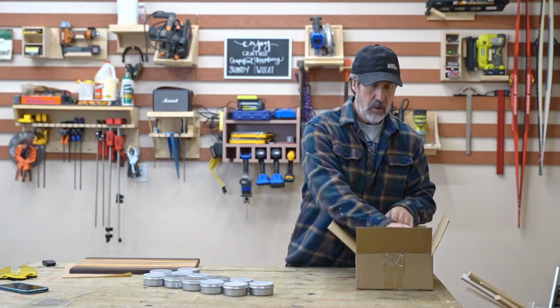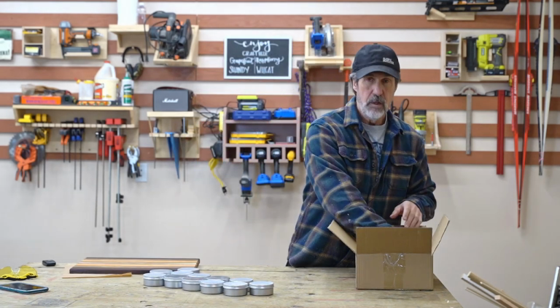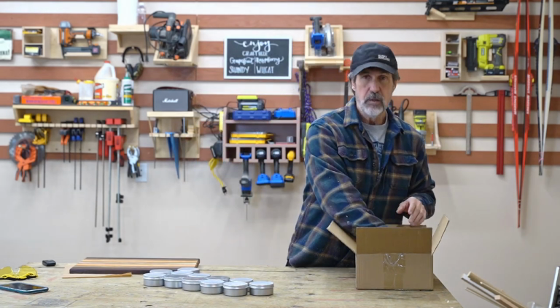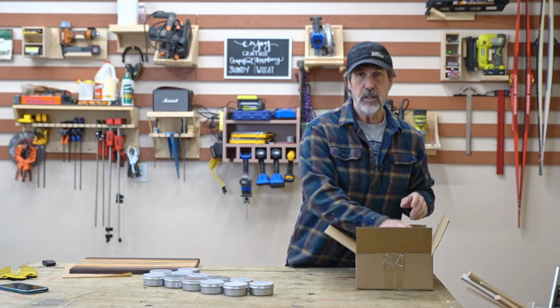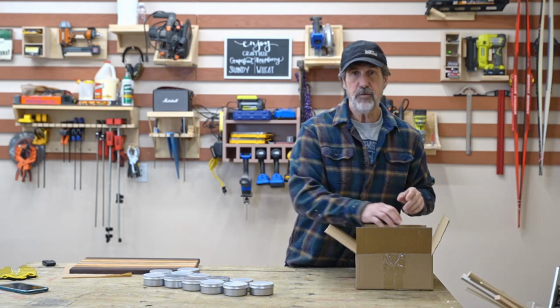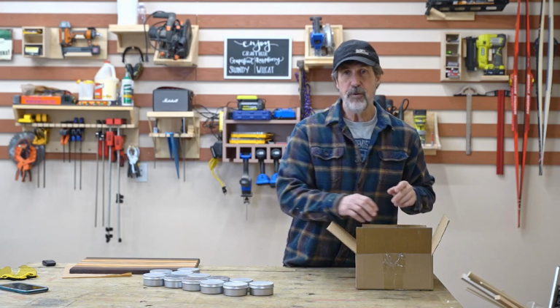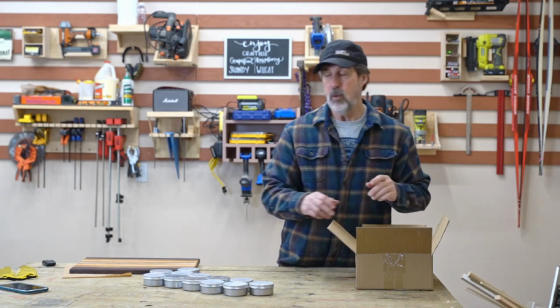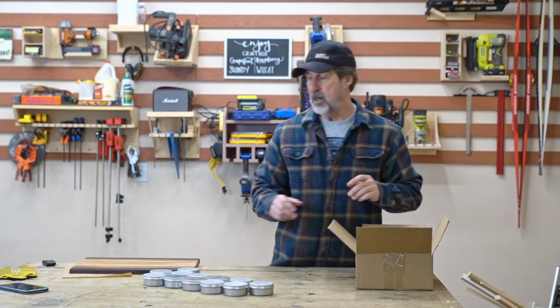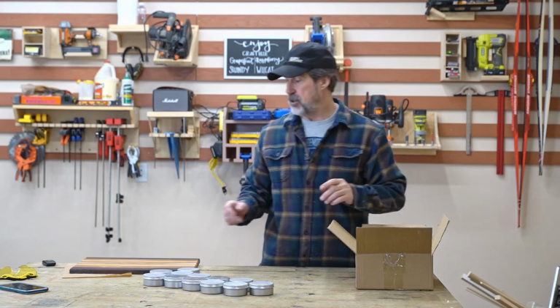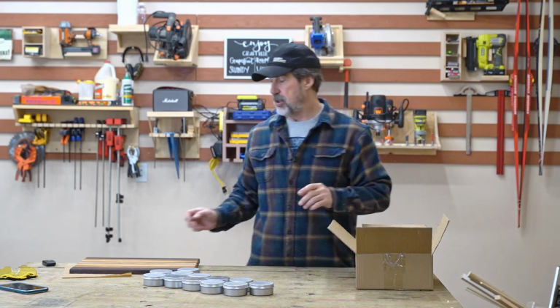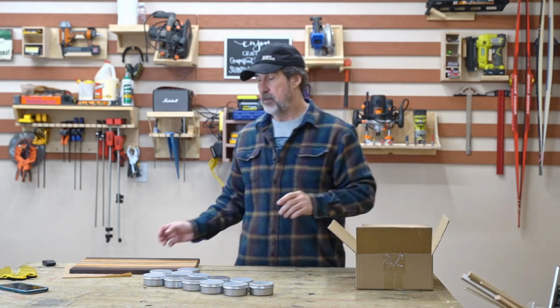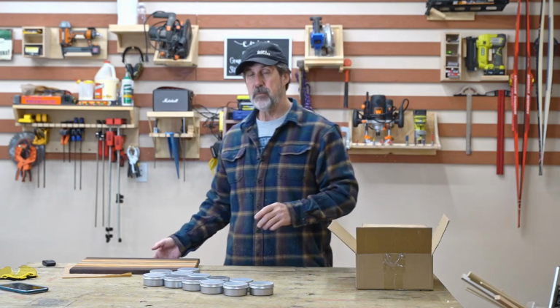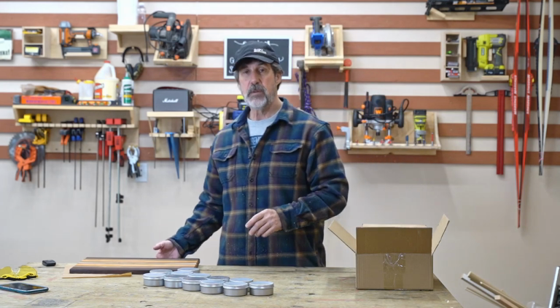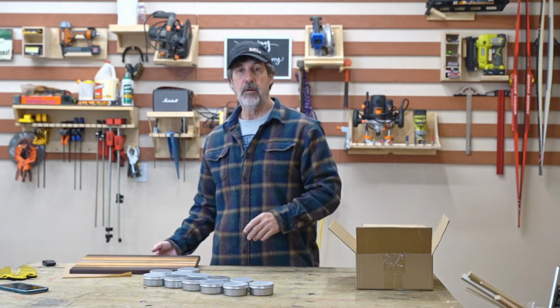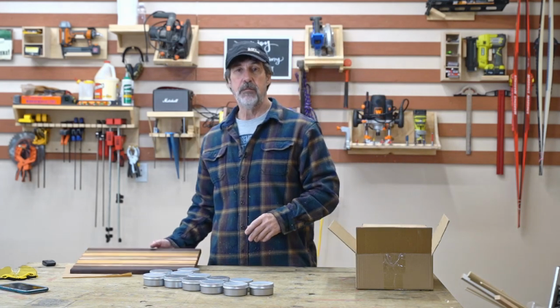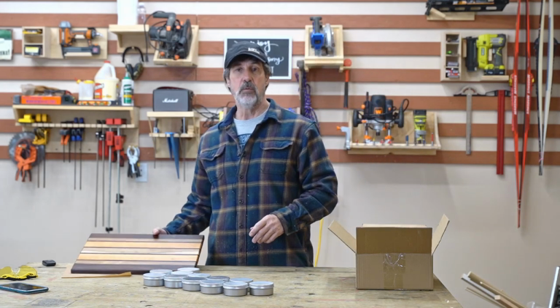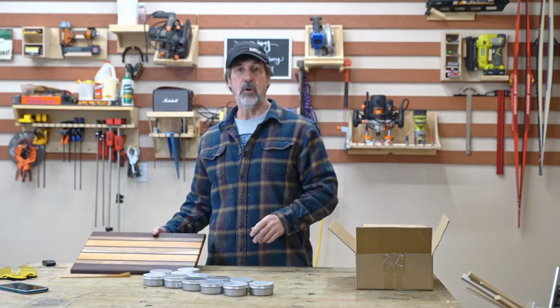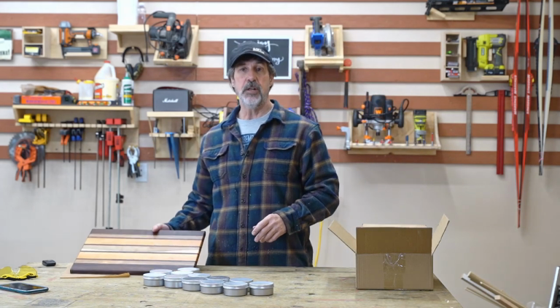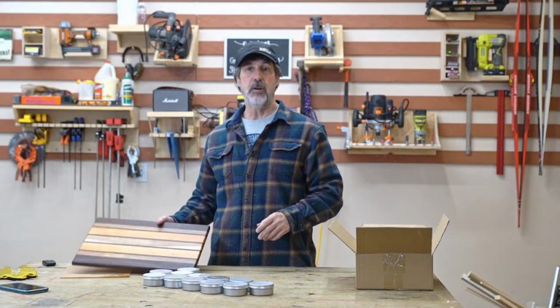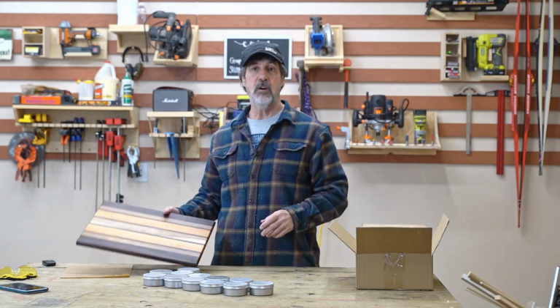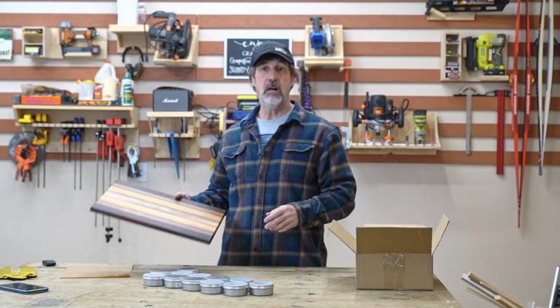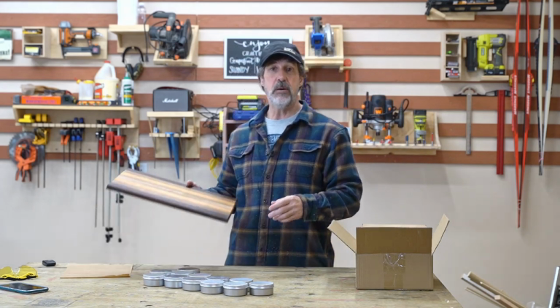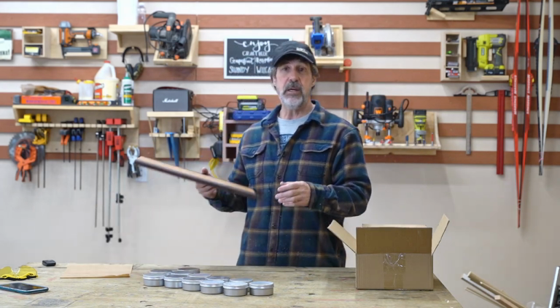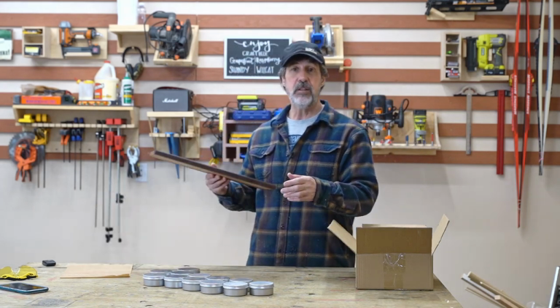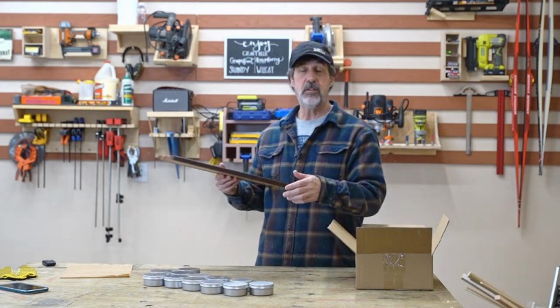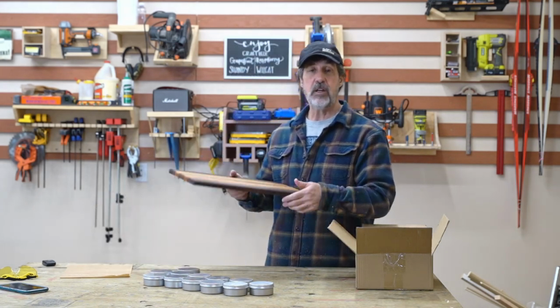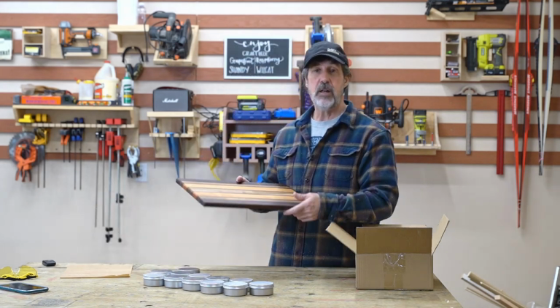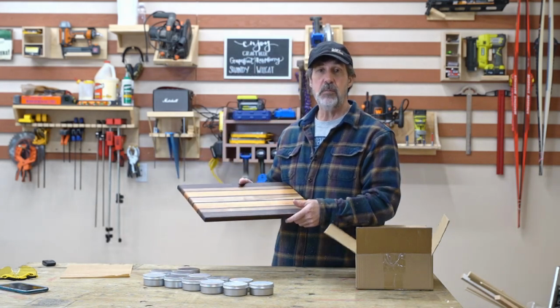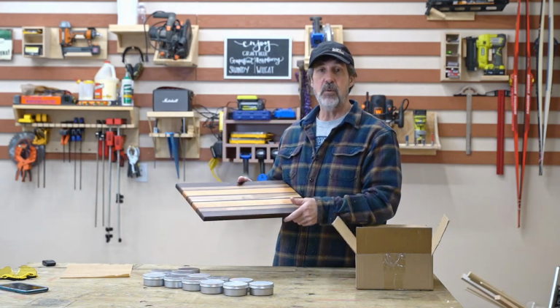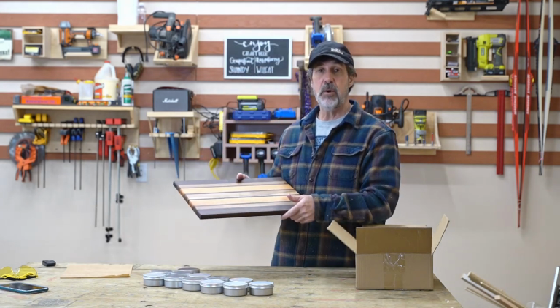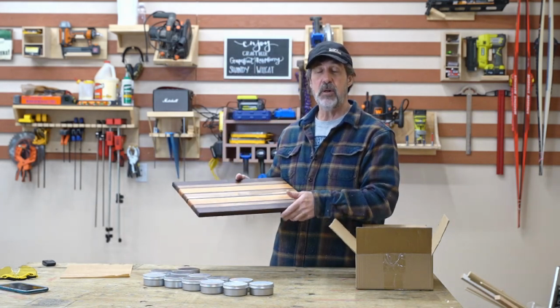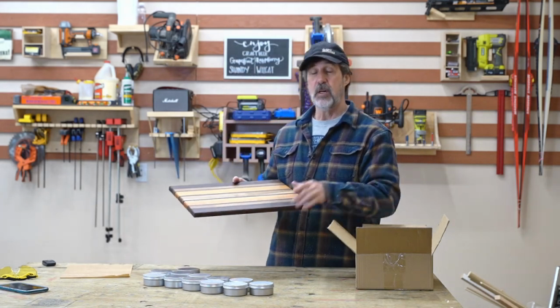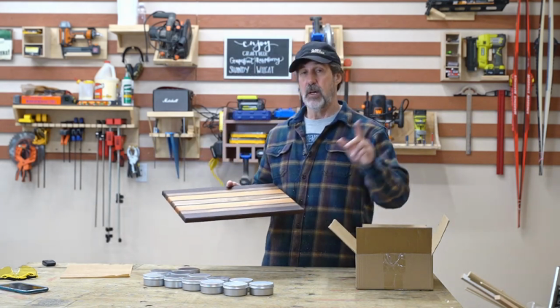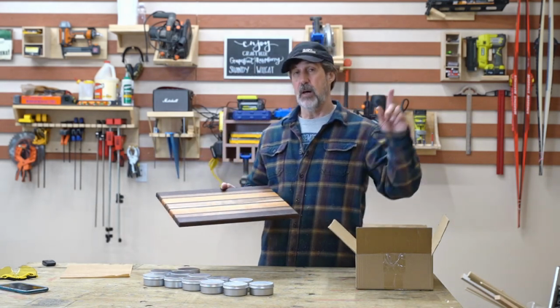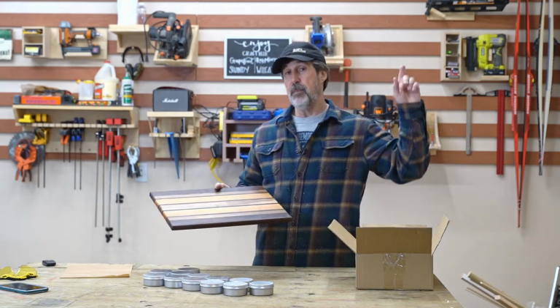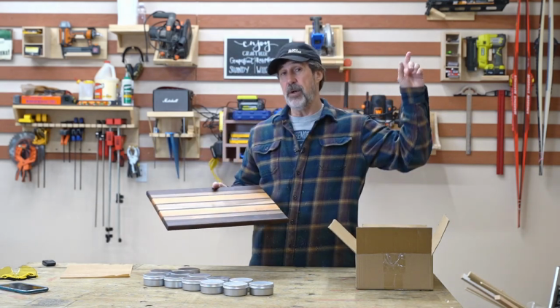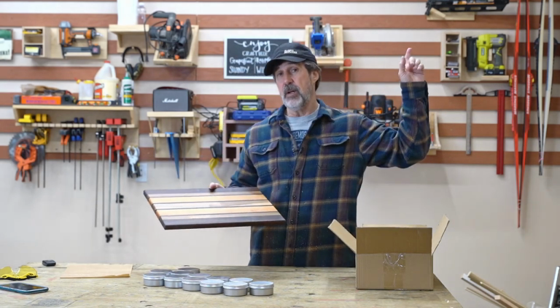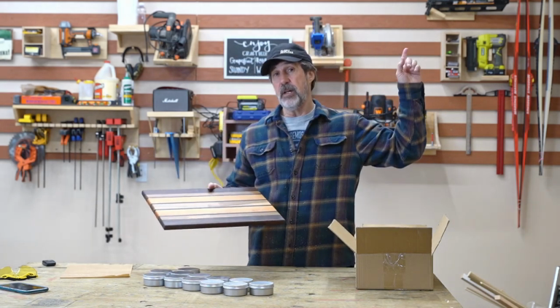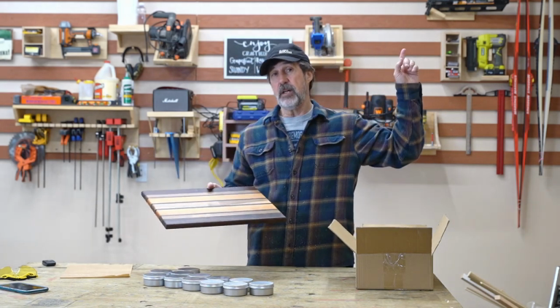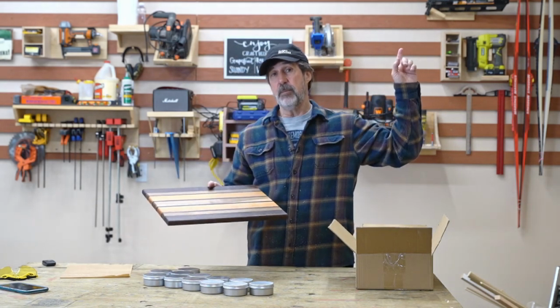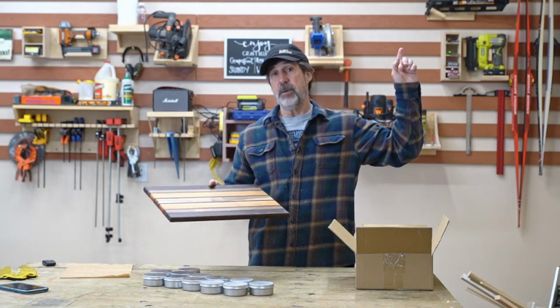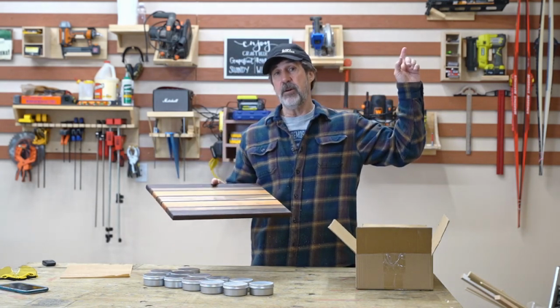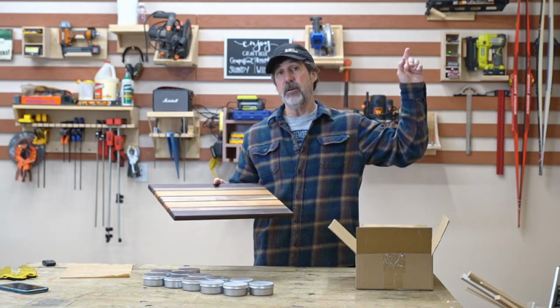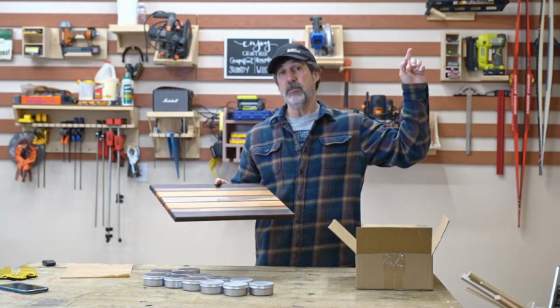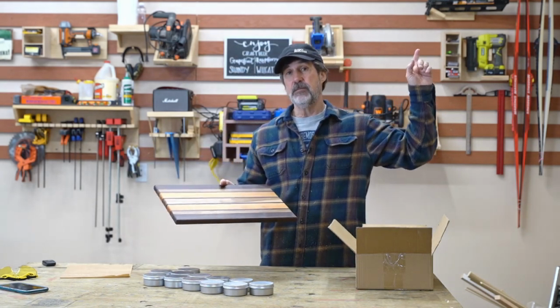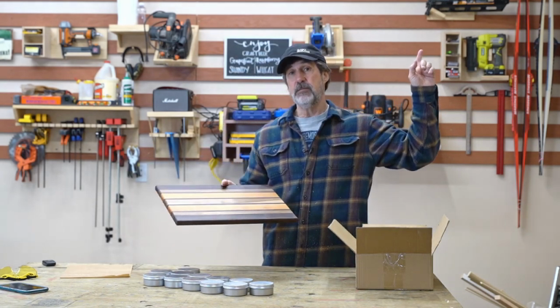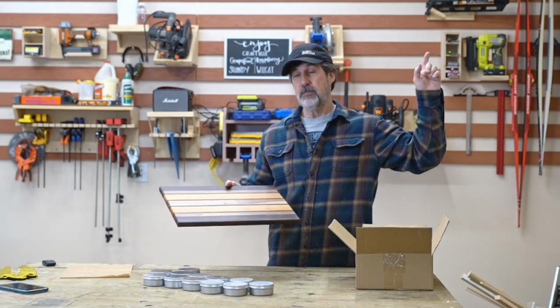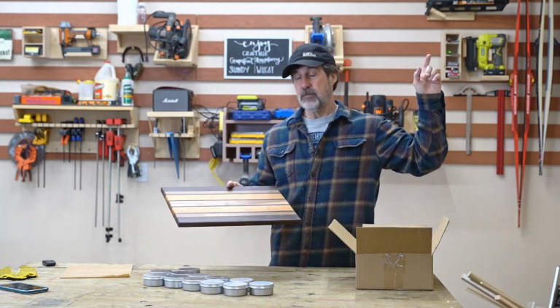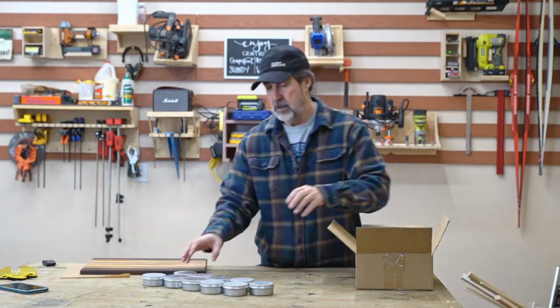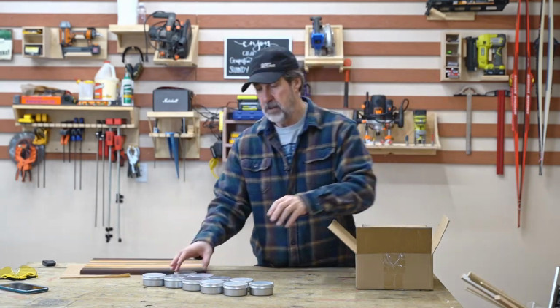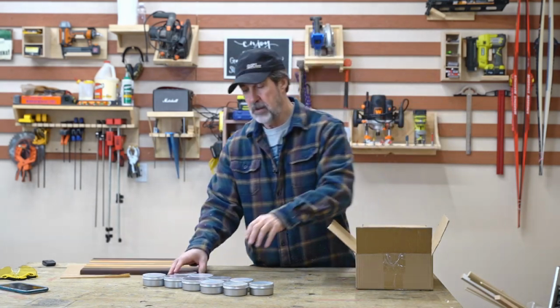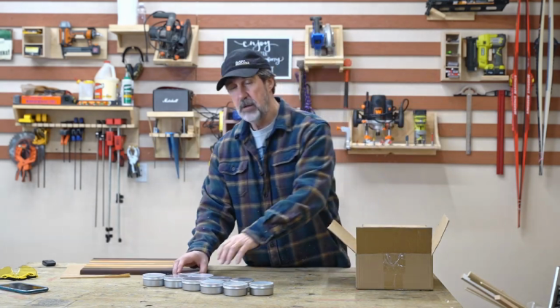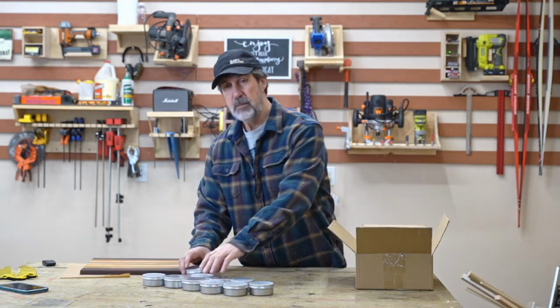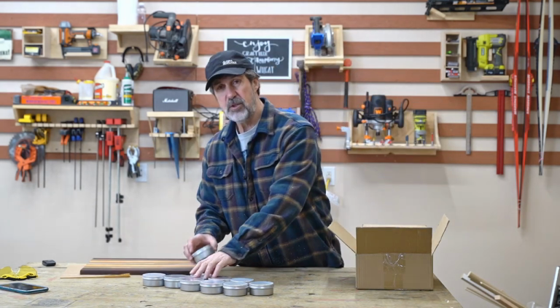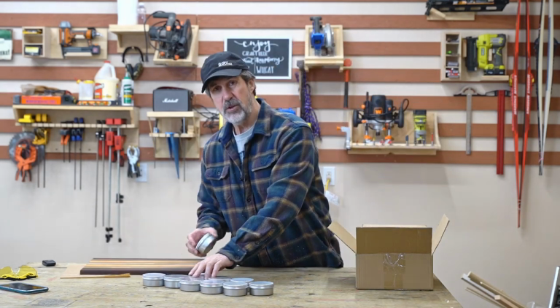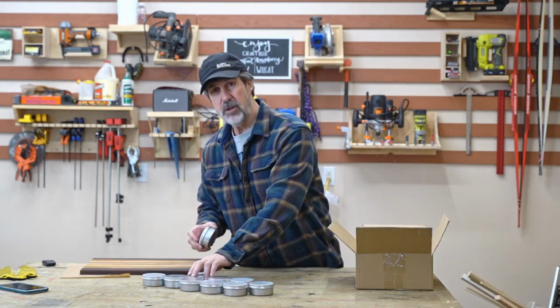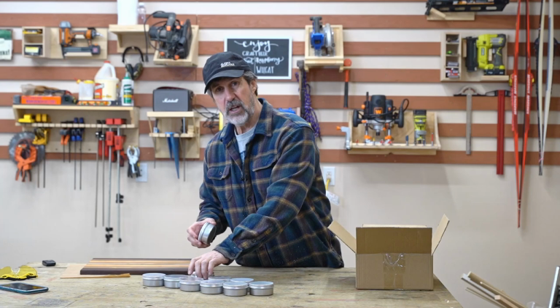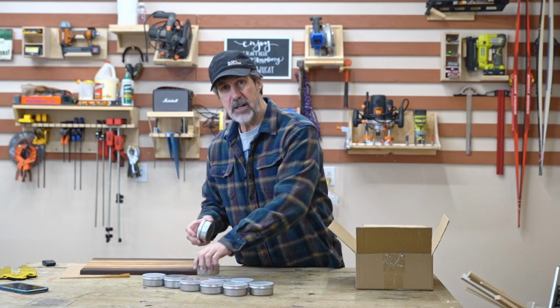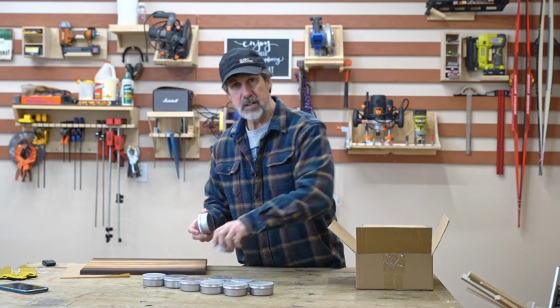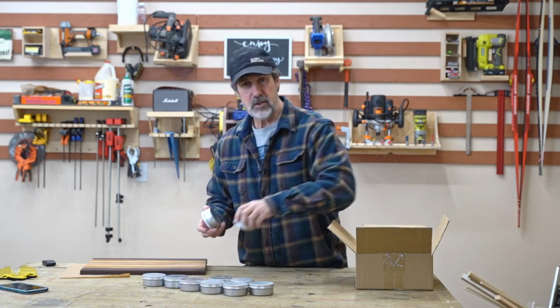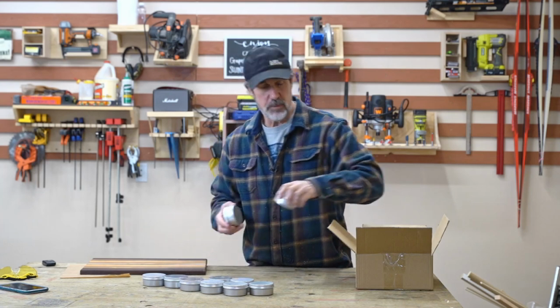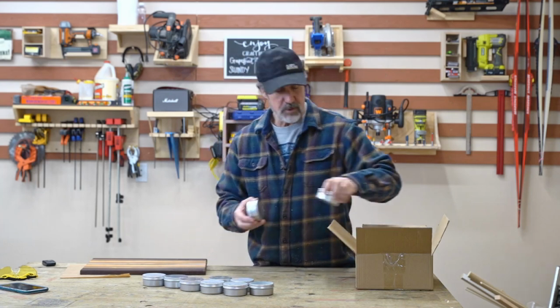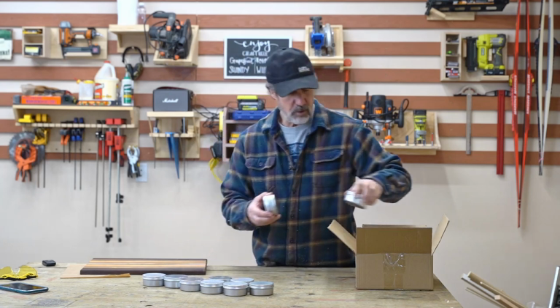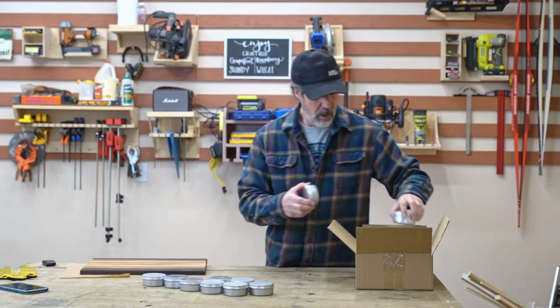Thanks for watching. If you want to know how I made this cutting board, I'll put a link up here. Be sure to like and subscribe.